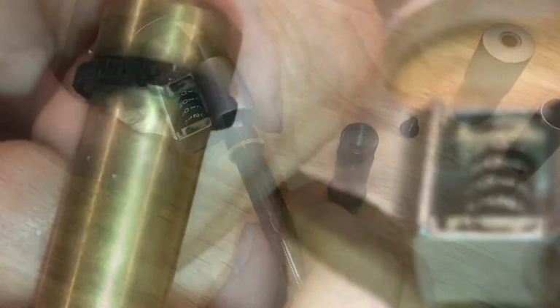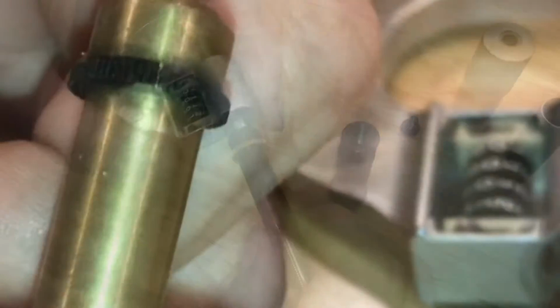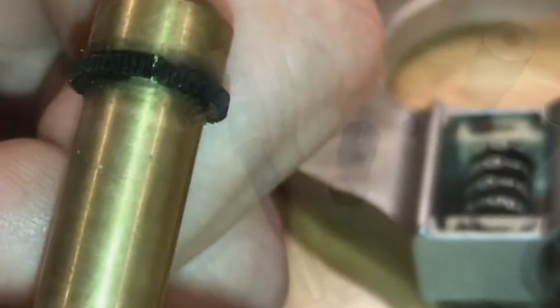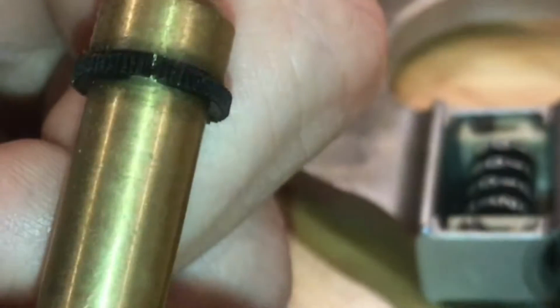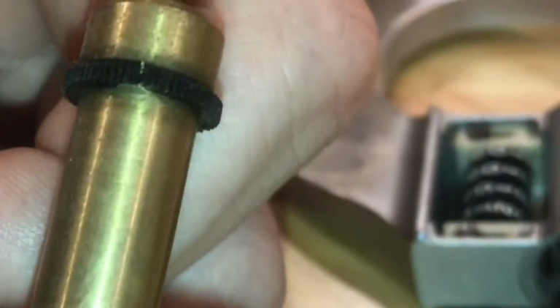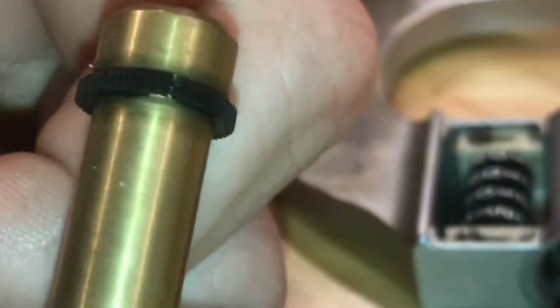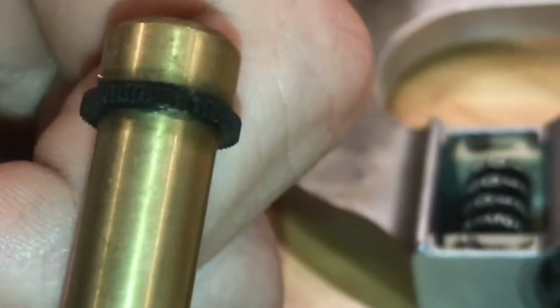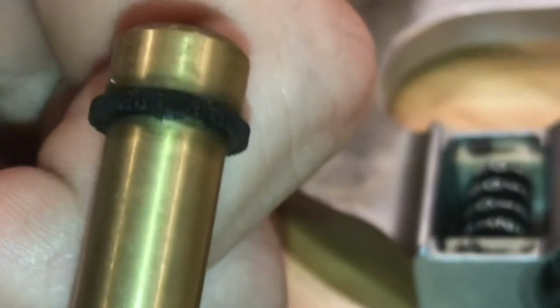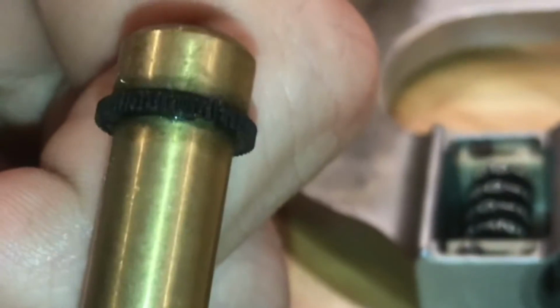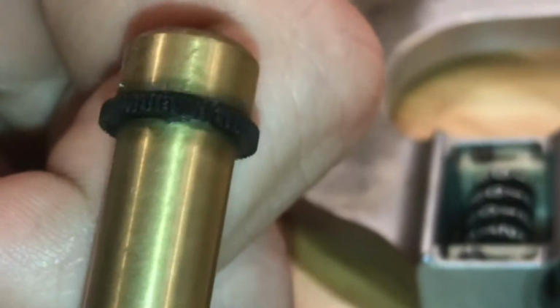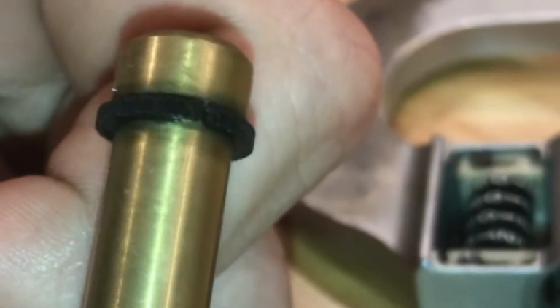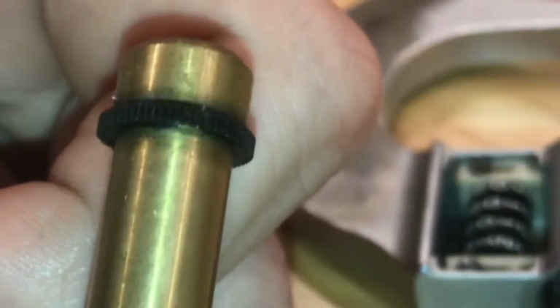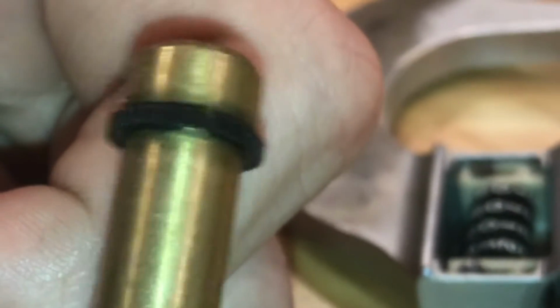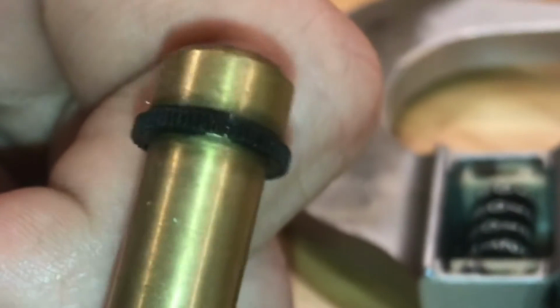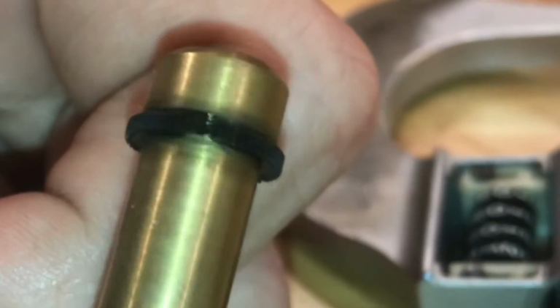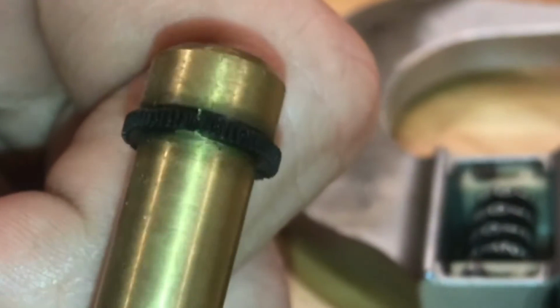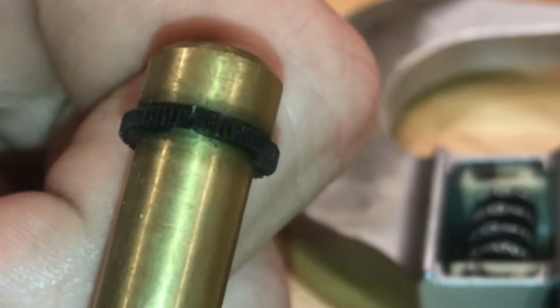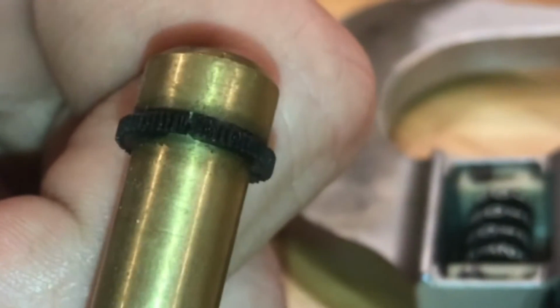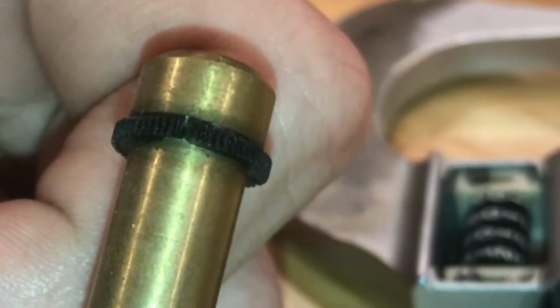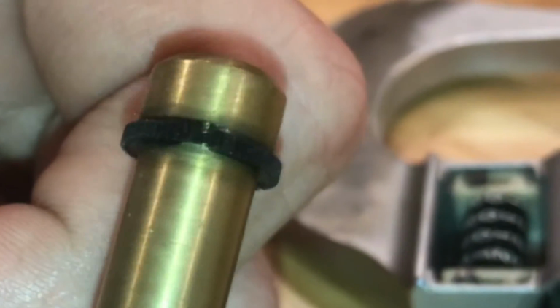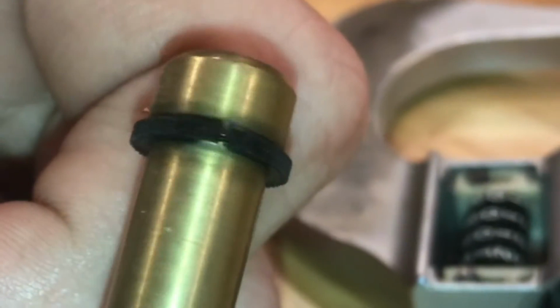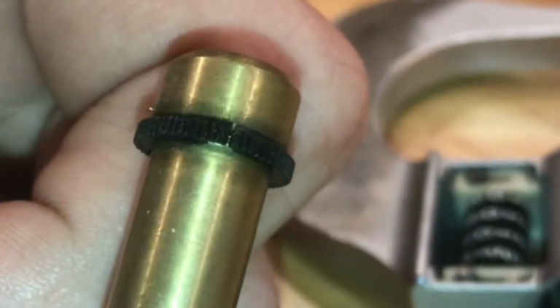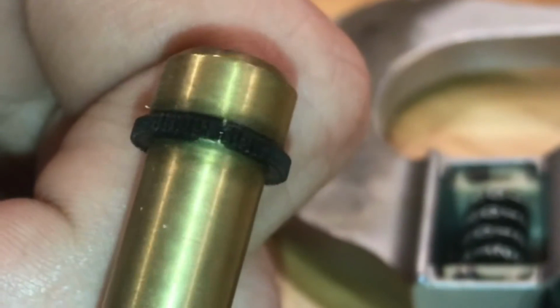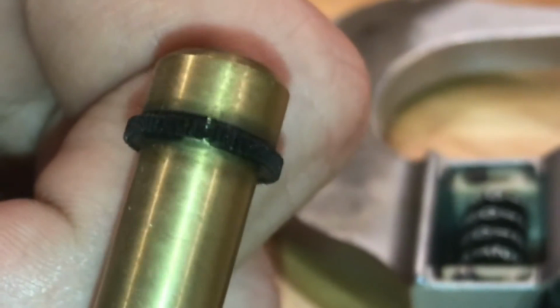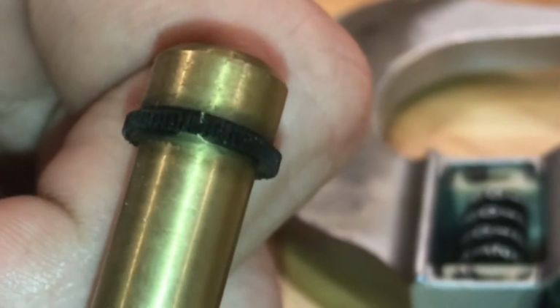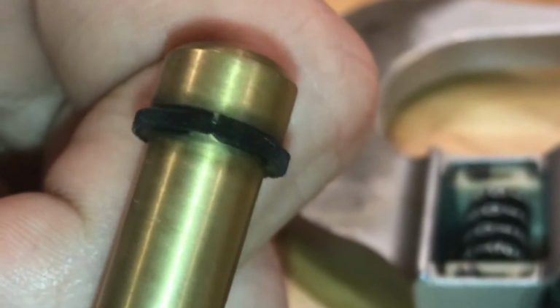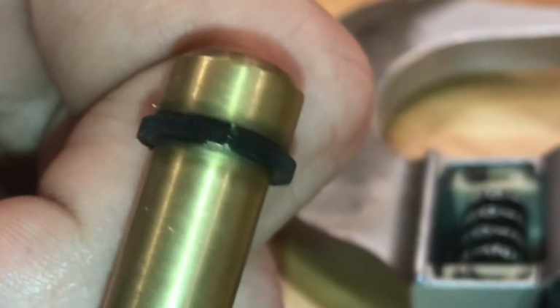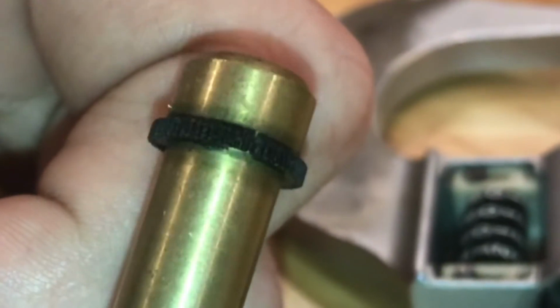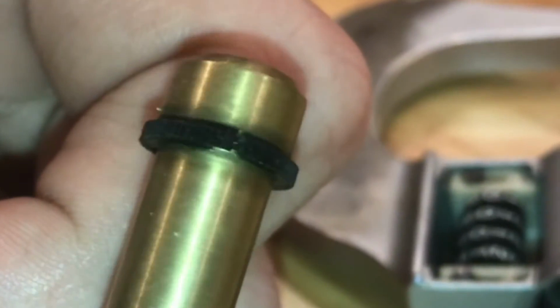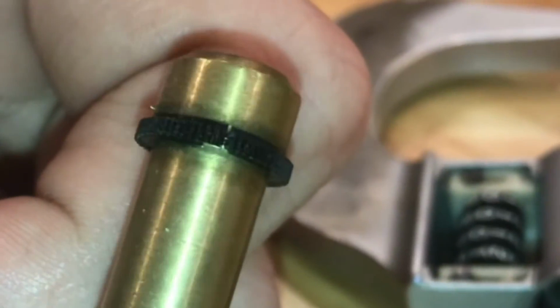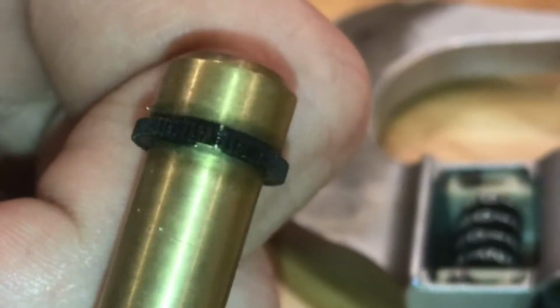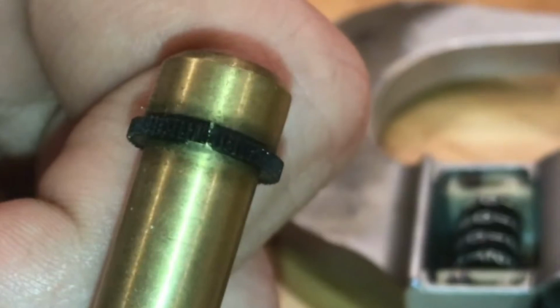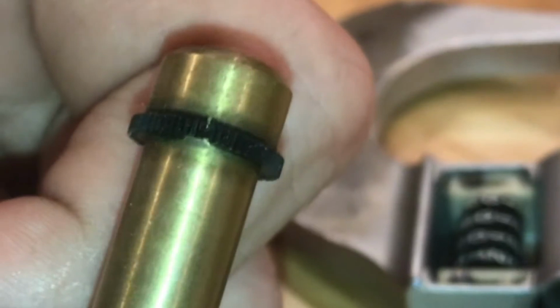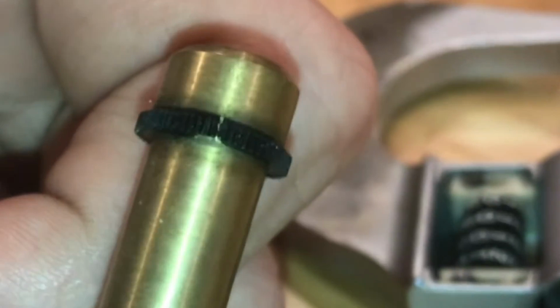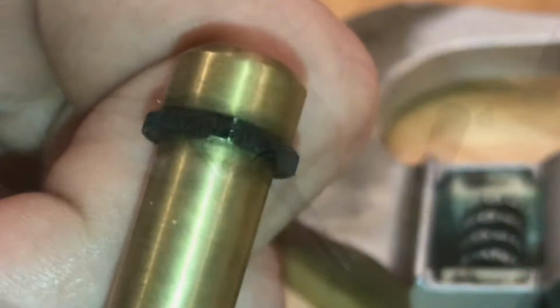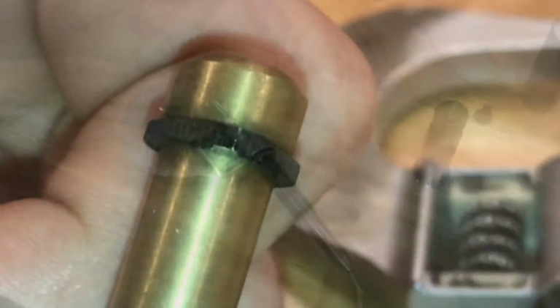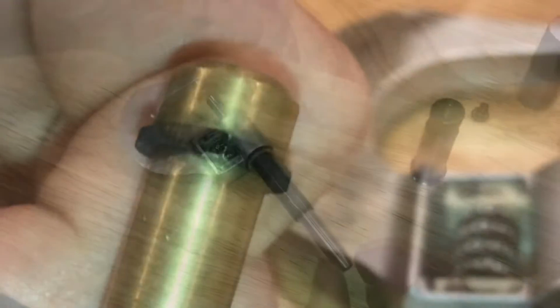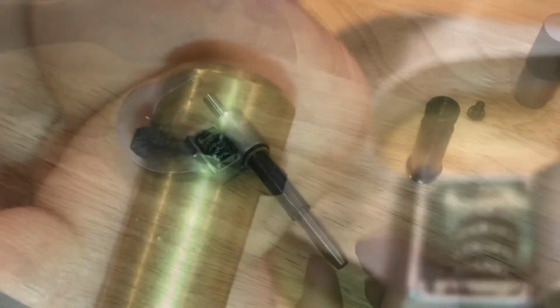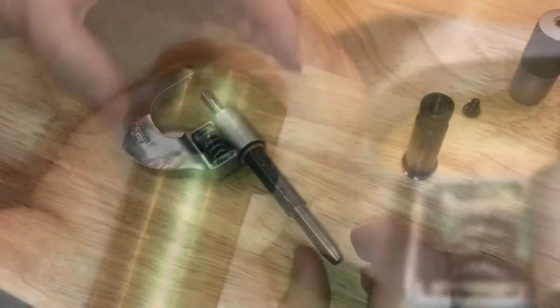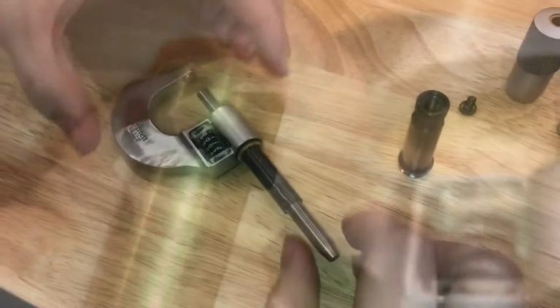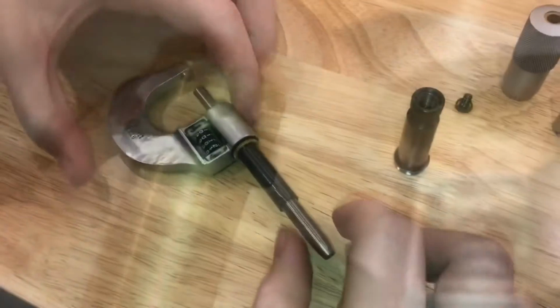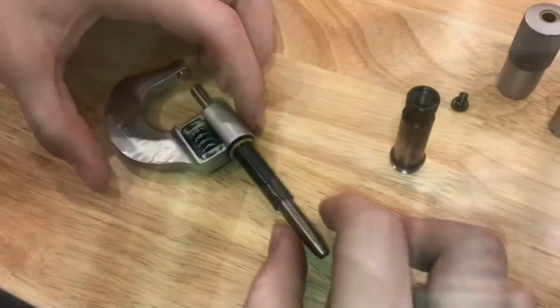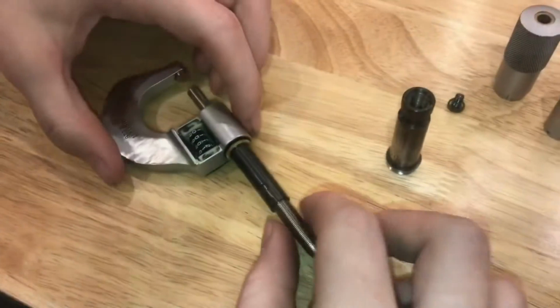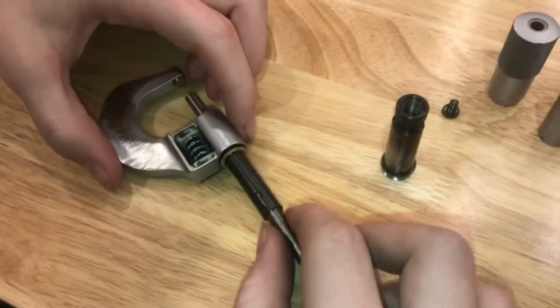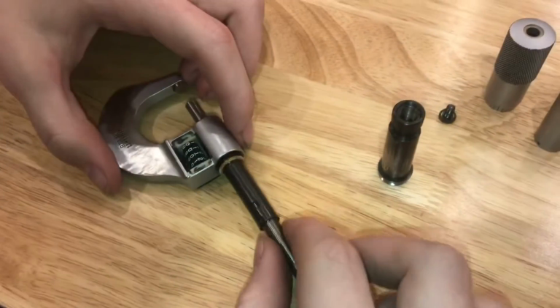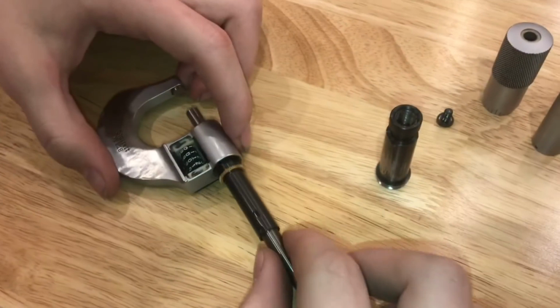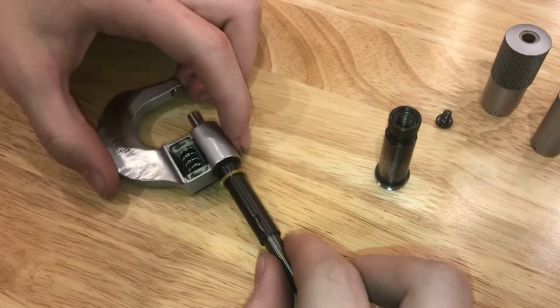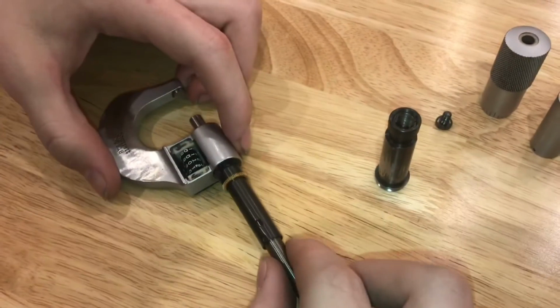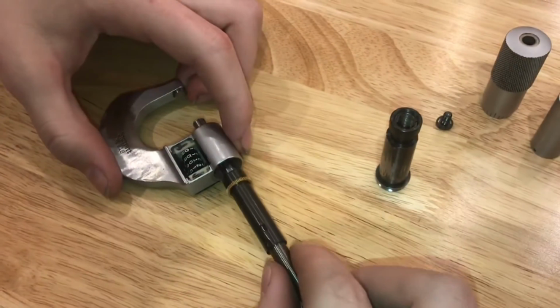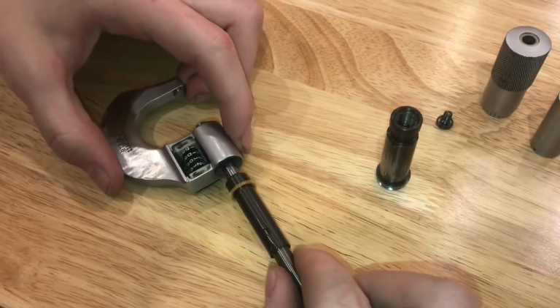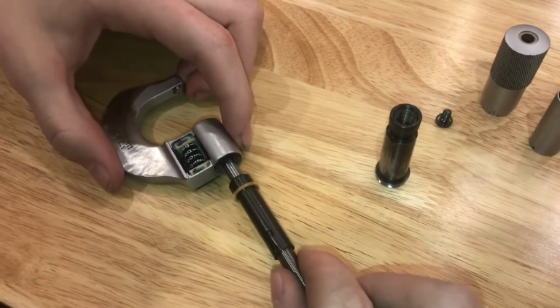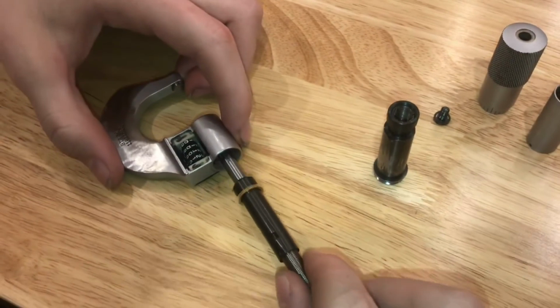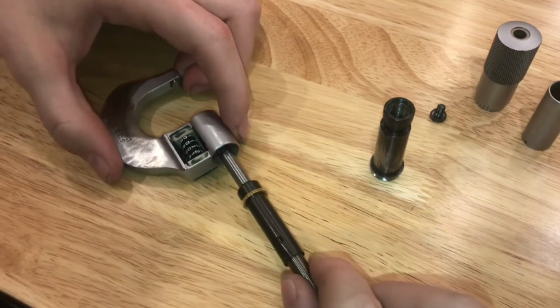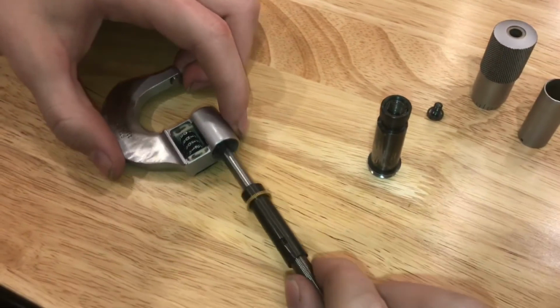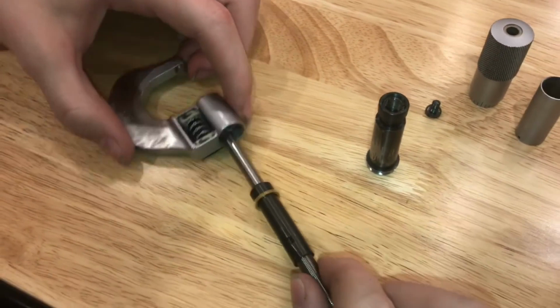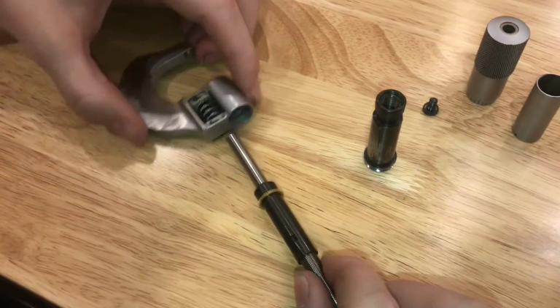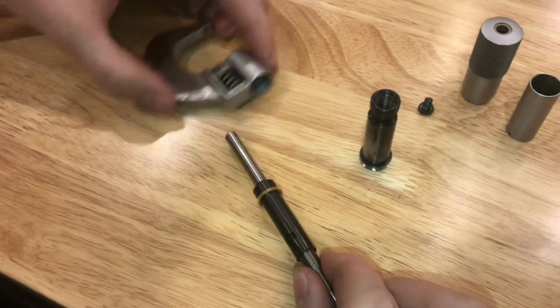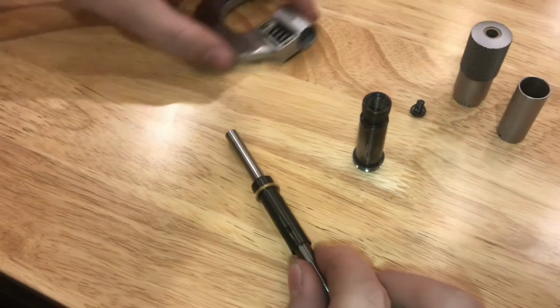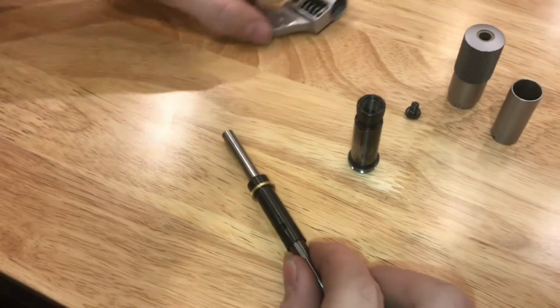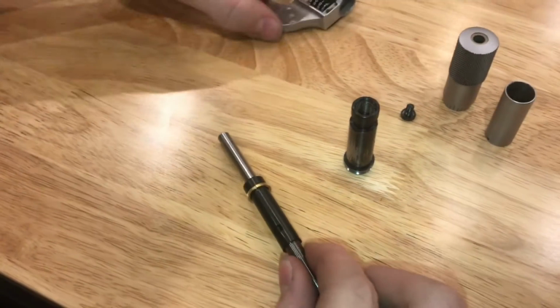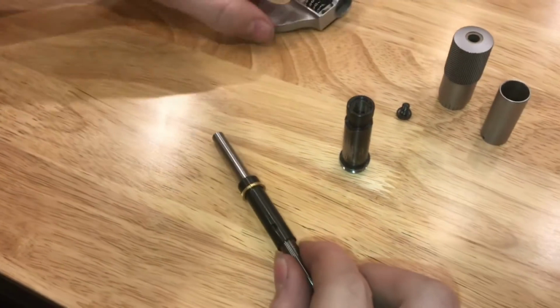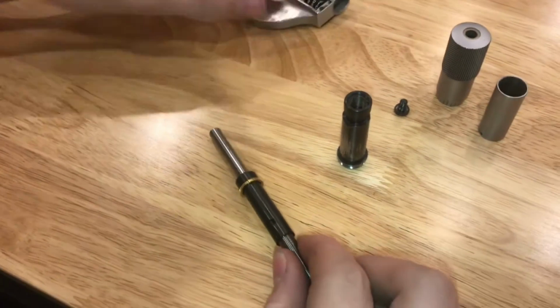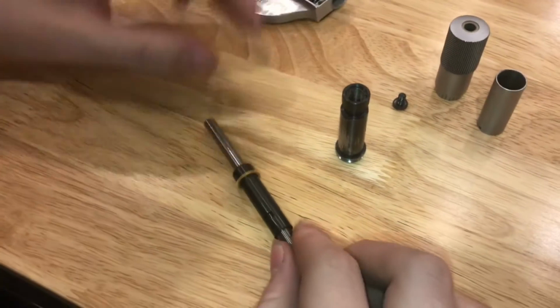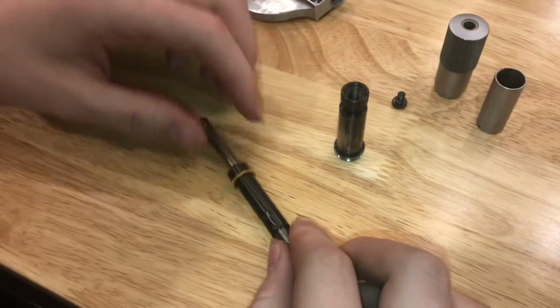Here's the old broken drive gear and you can see there's the broken tooth. Just slide out the whole spindle.